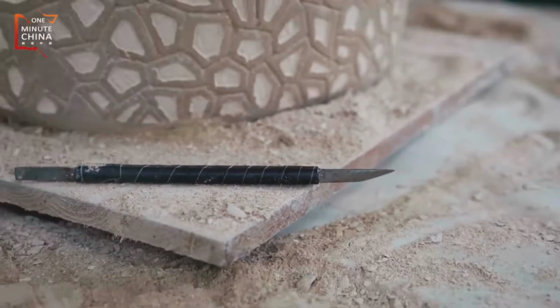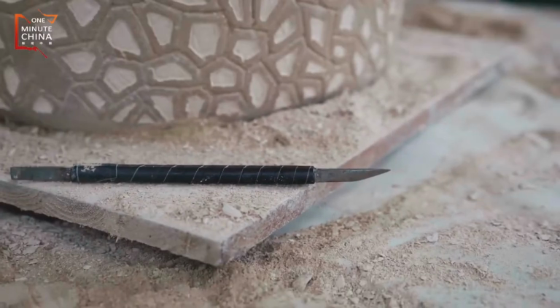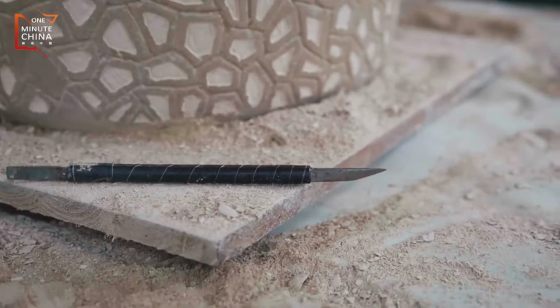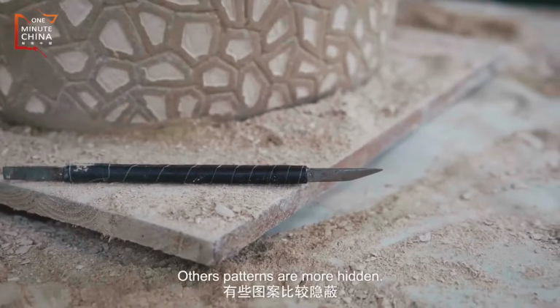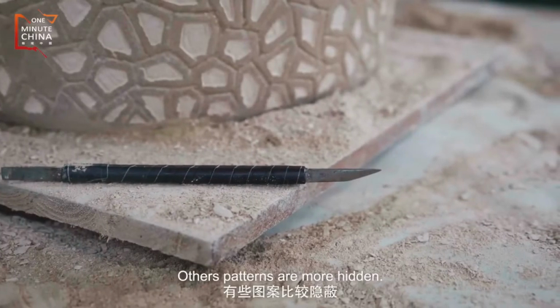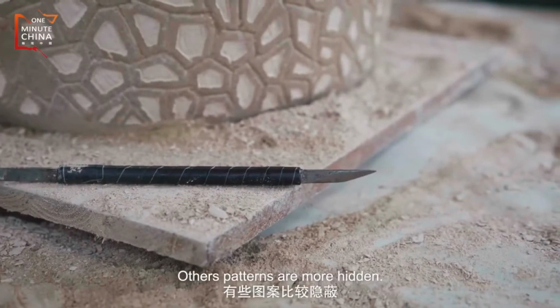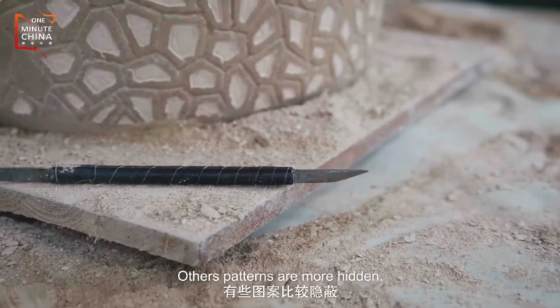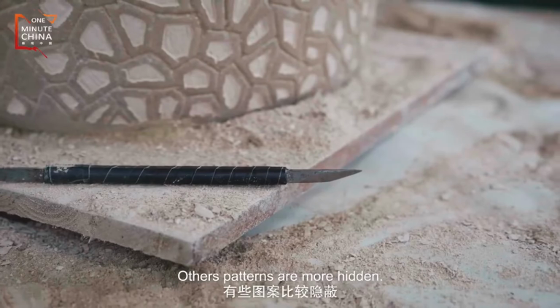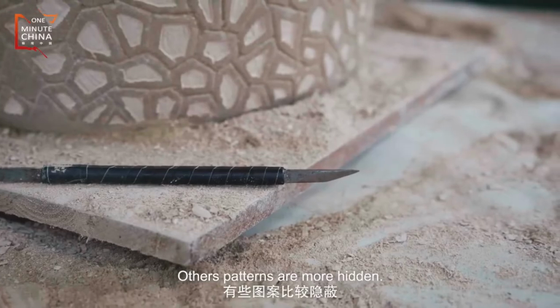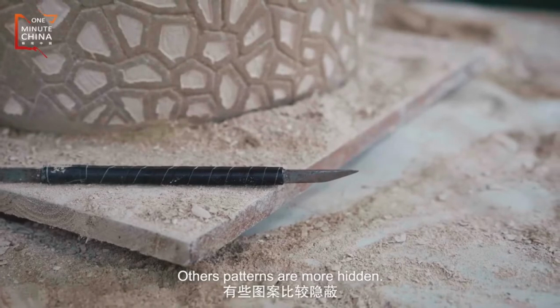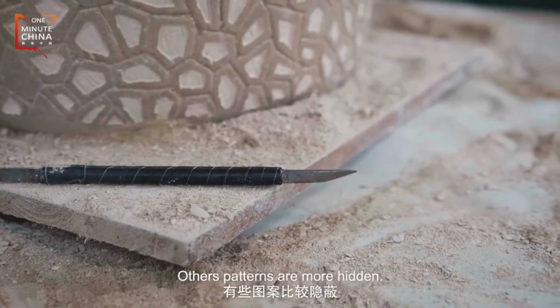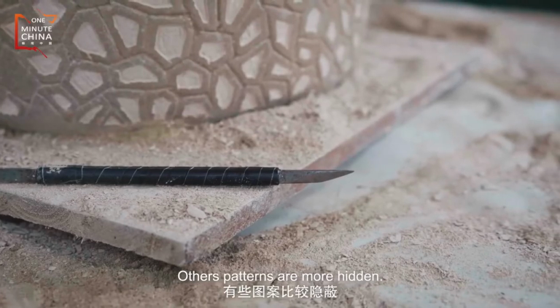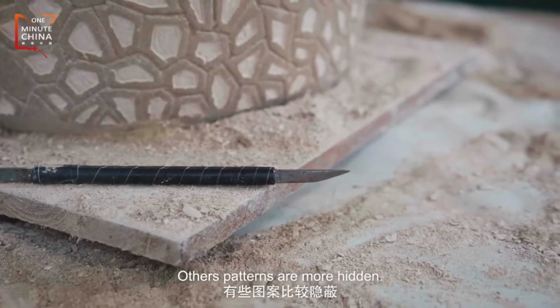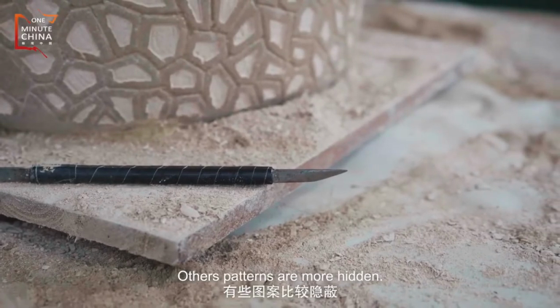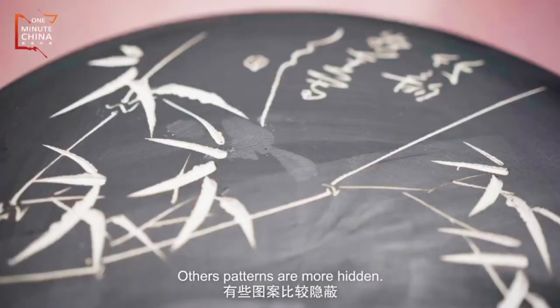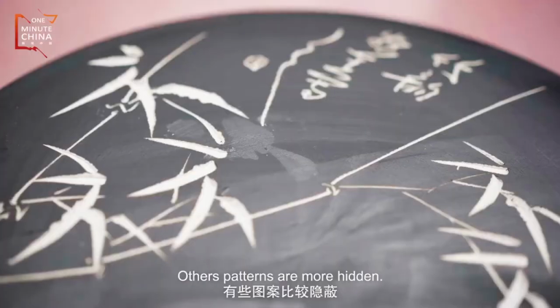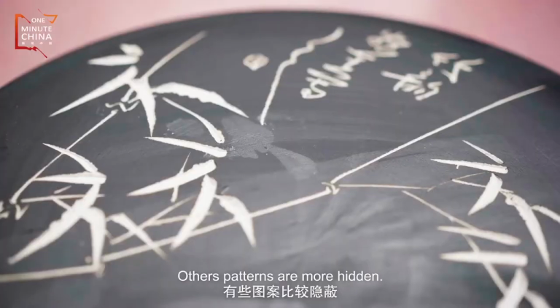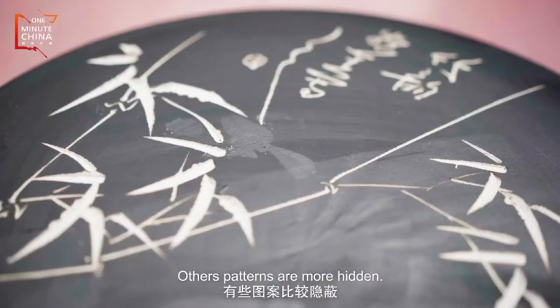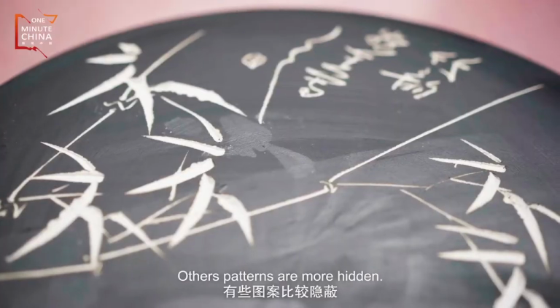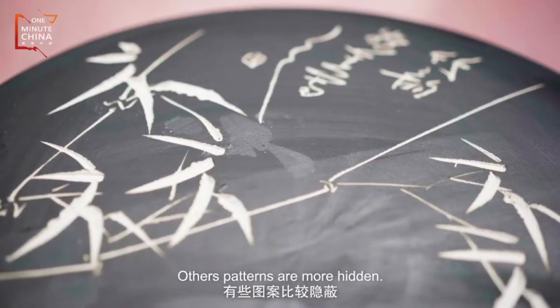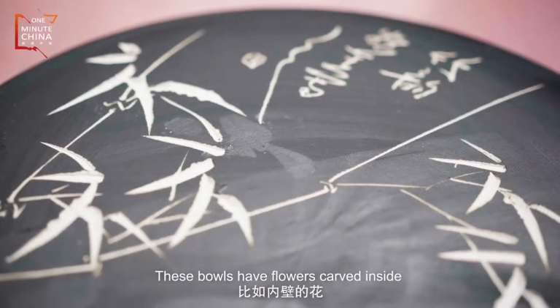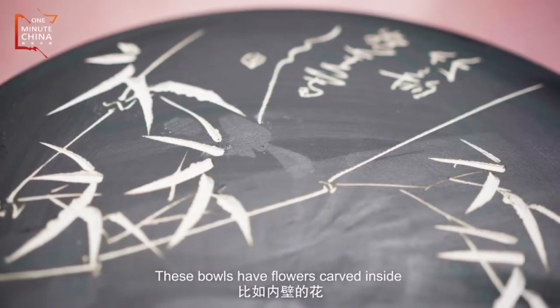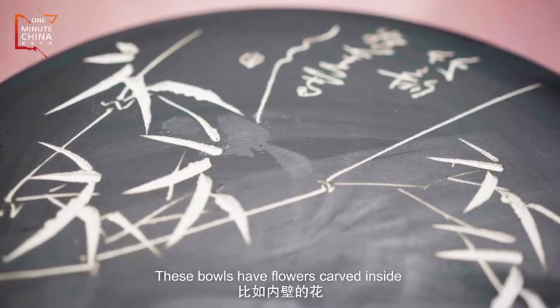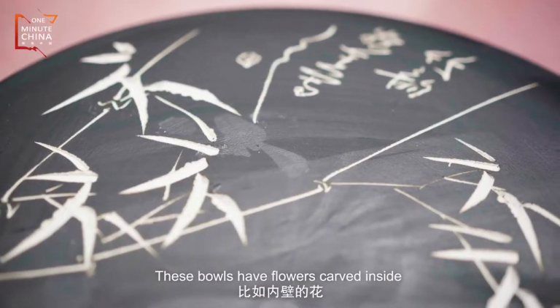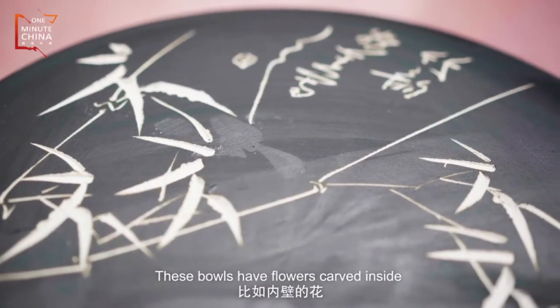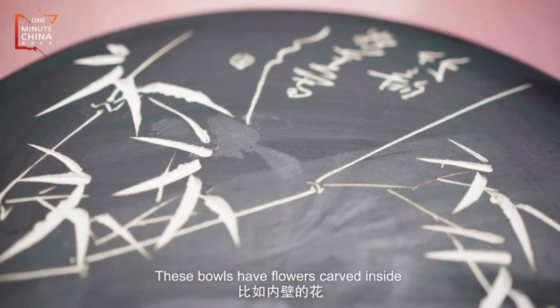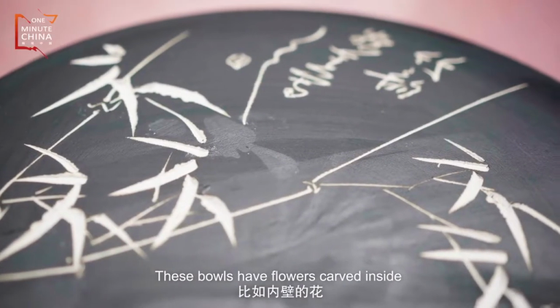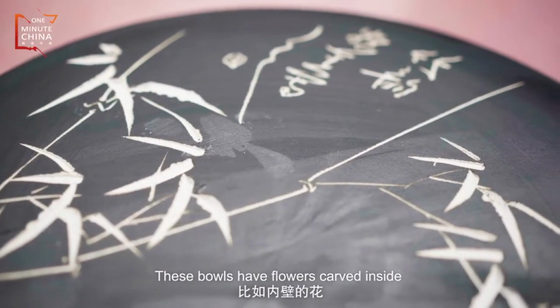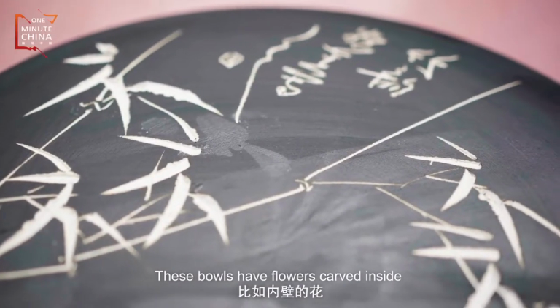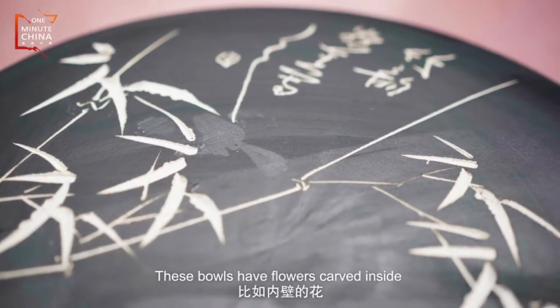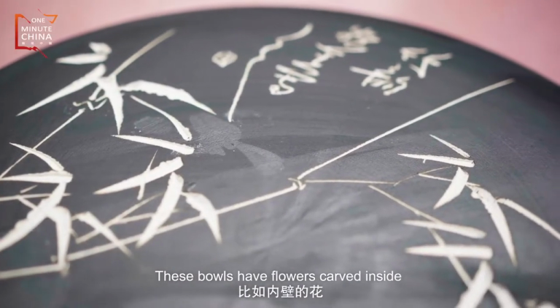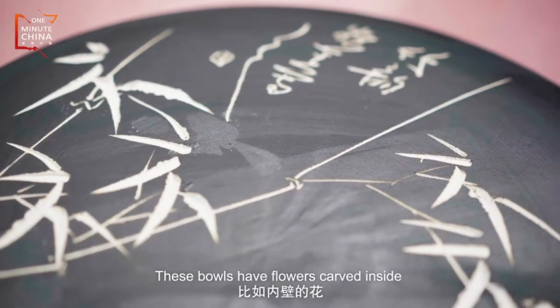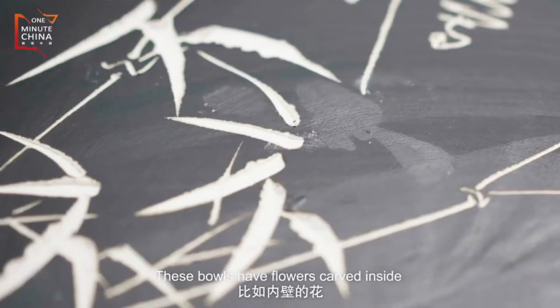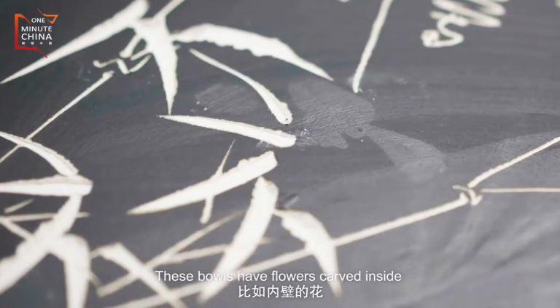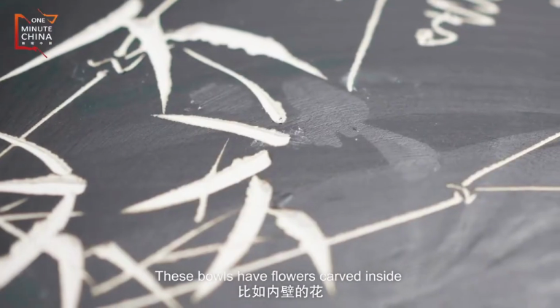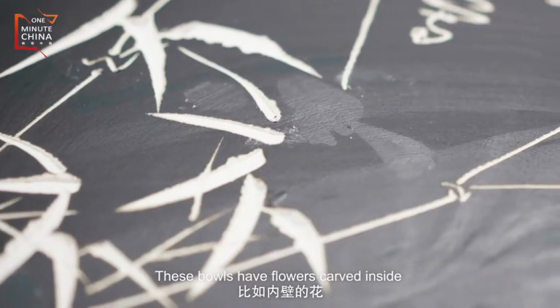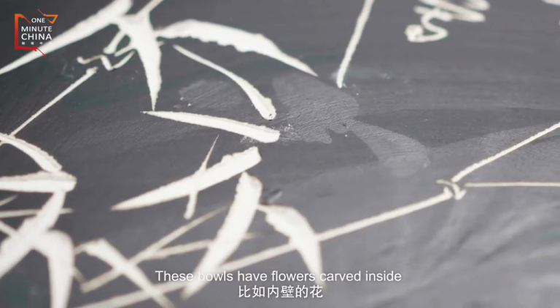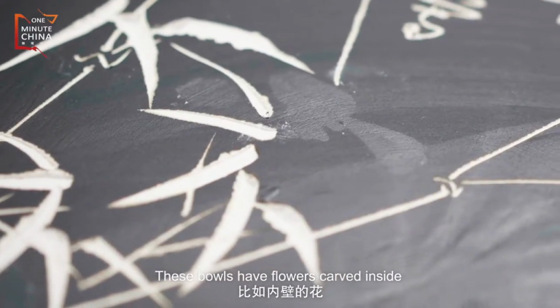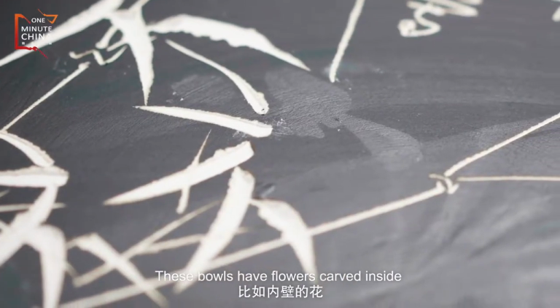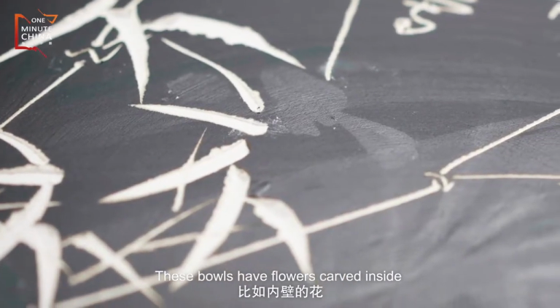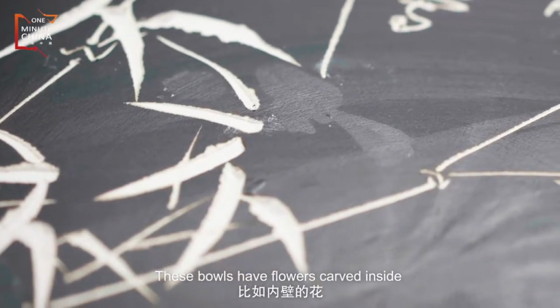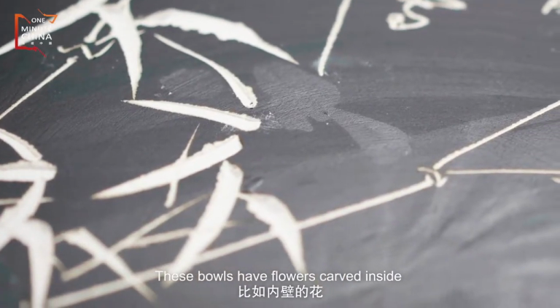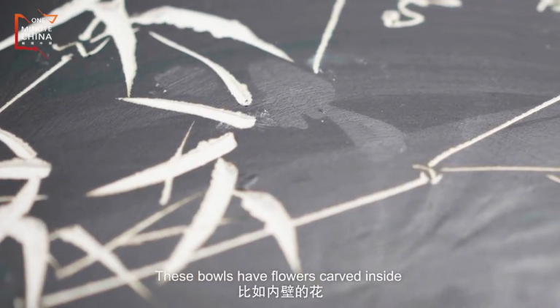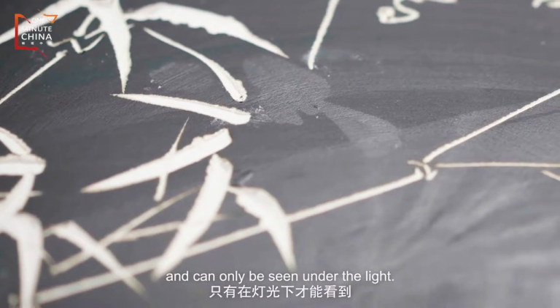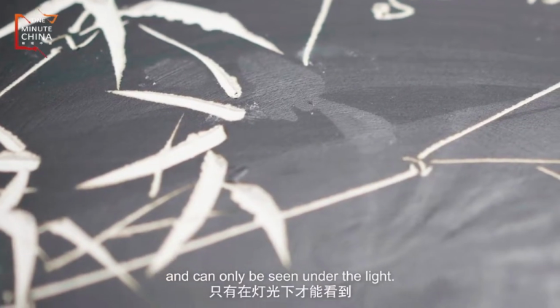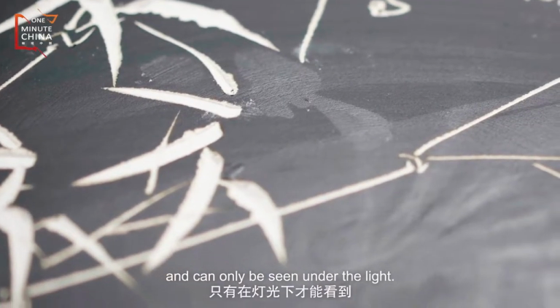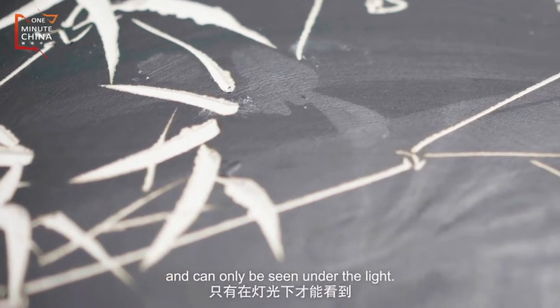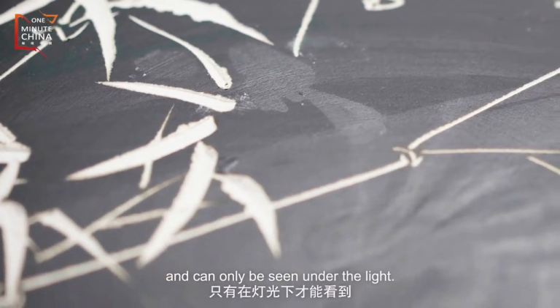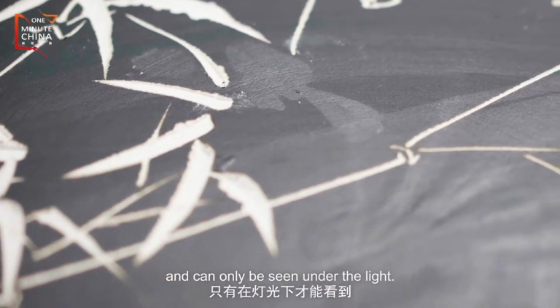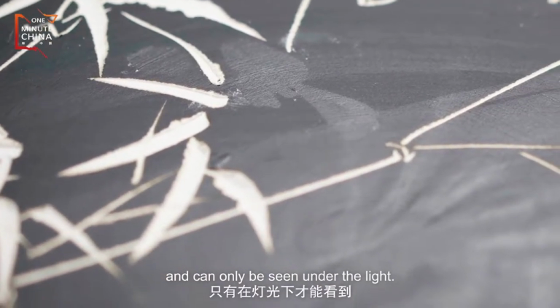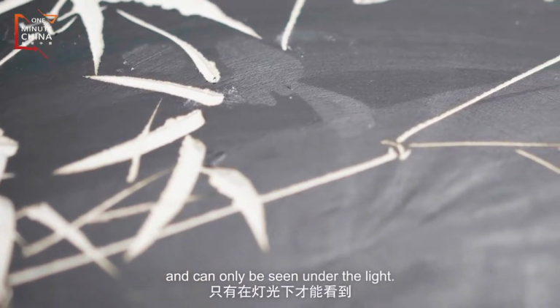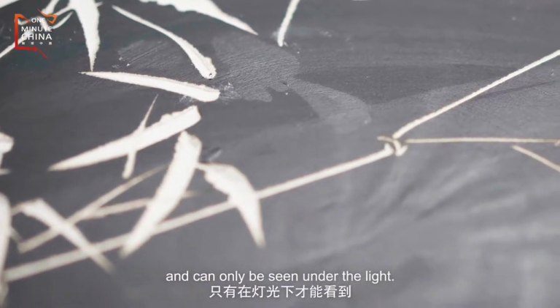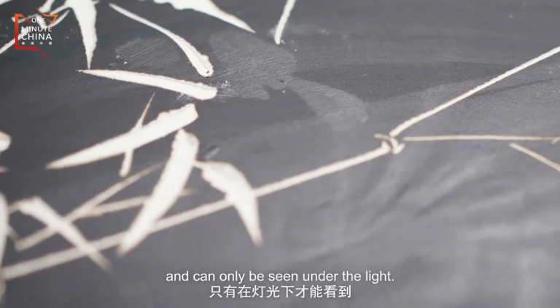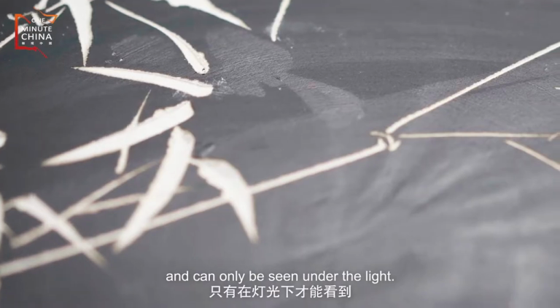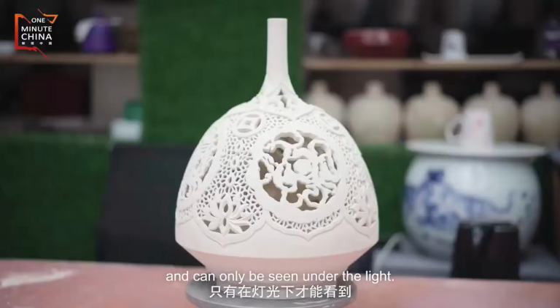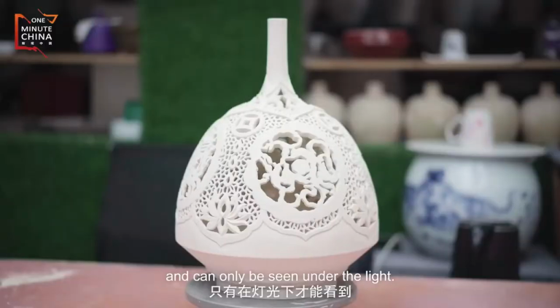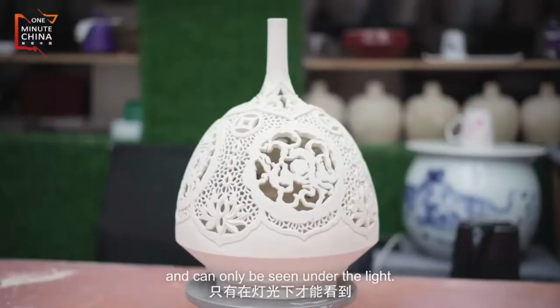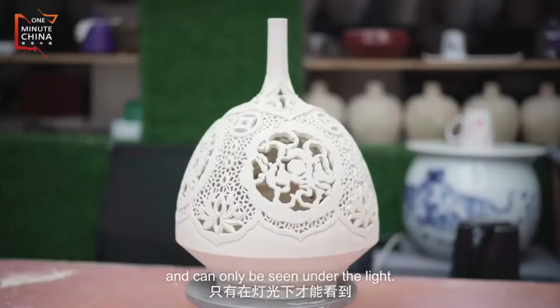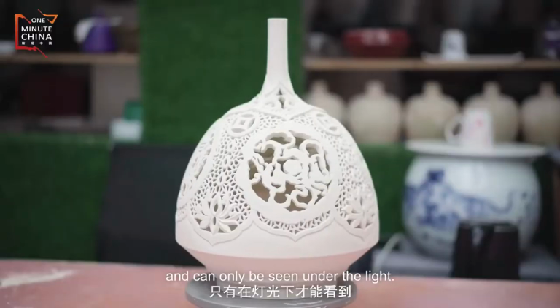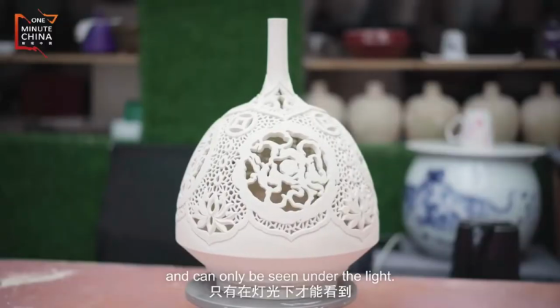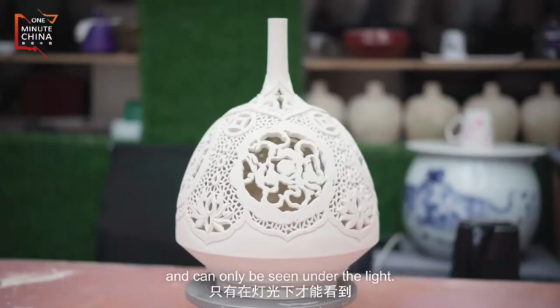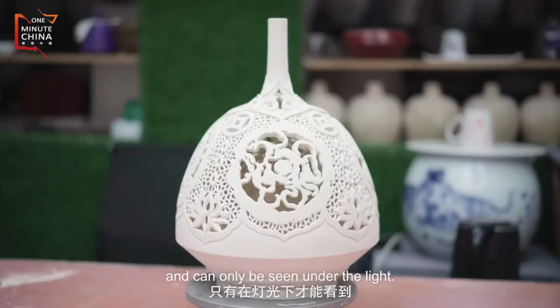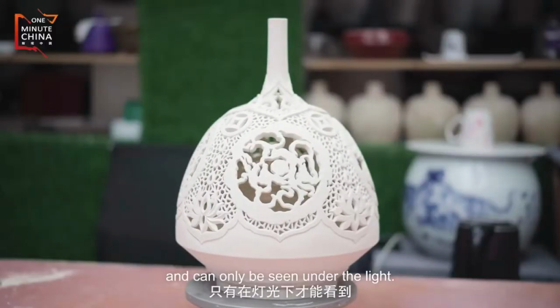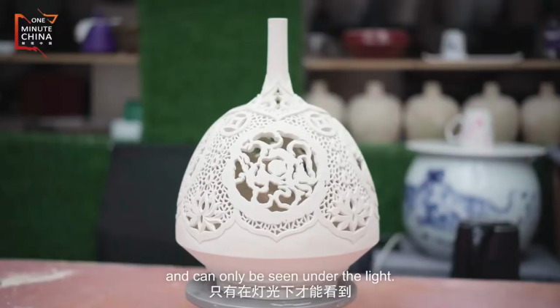Other patterns are more hidden. These bowls have flowers carved inside and can only be seen under the light.